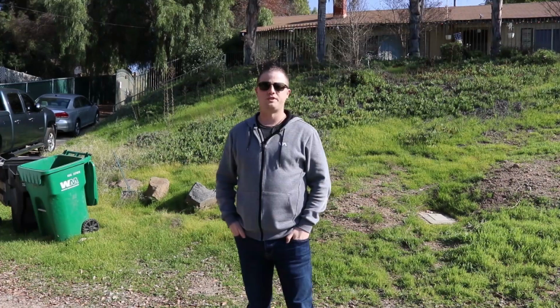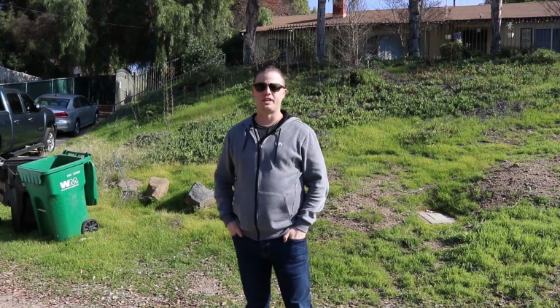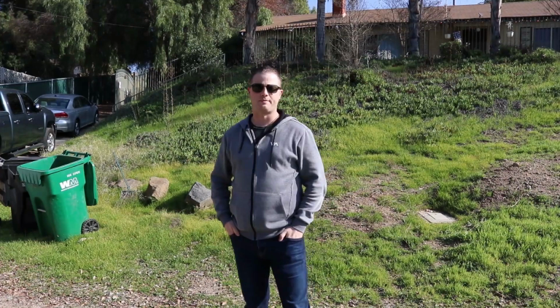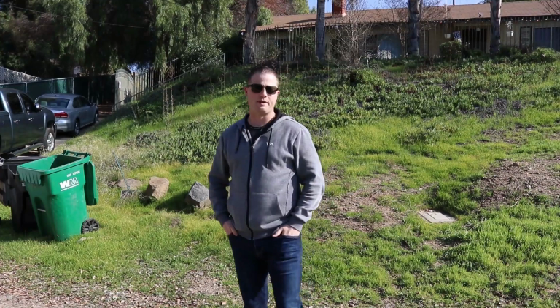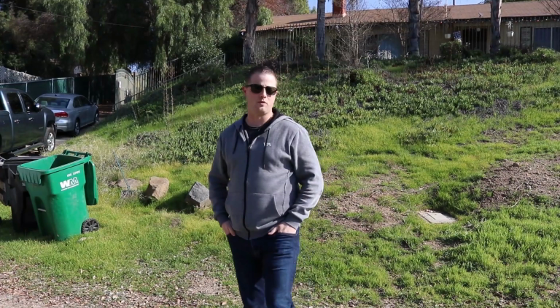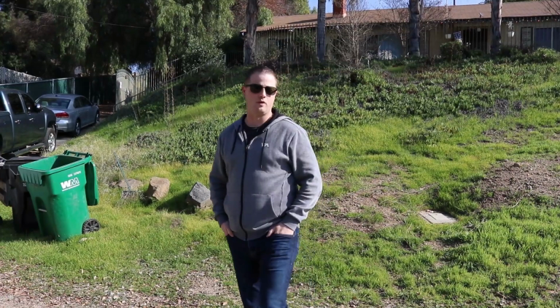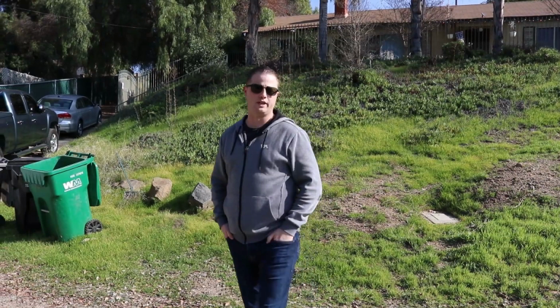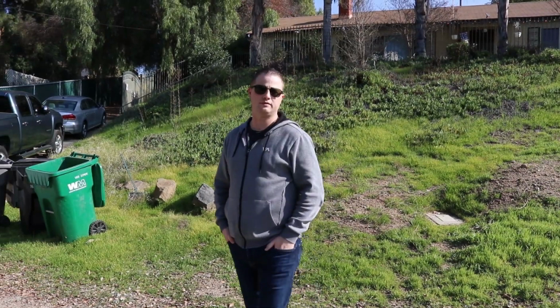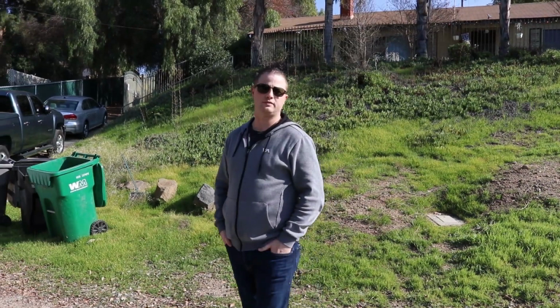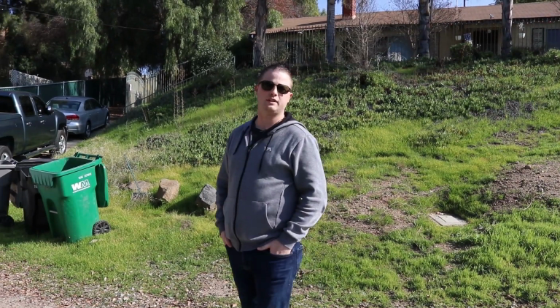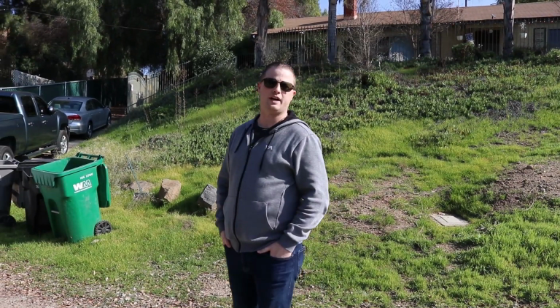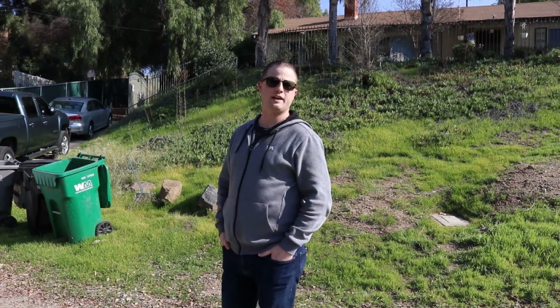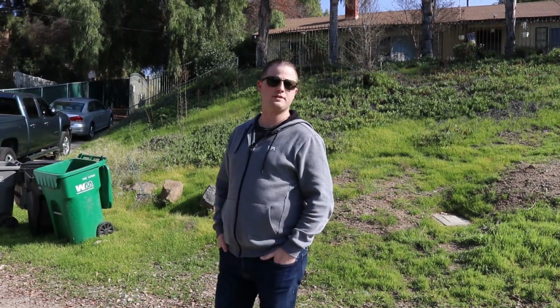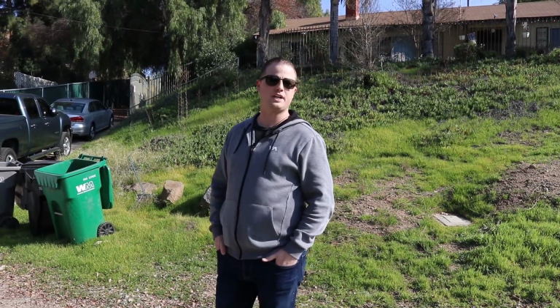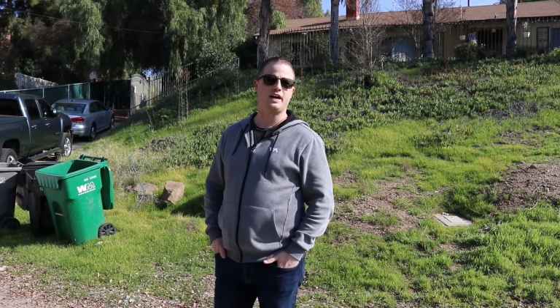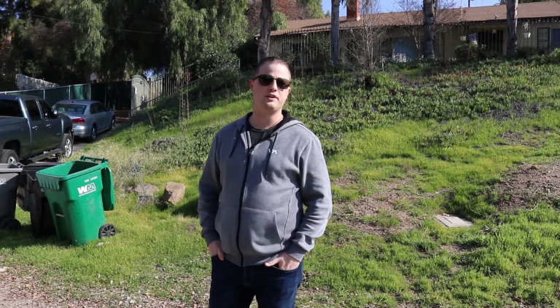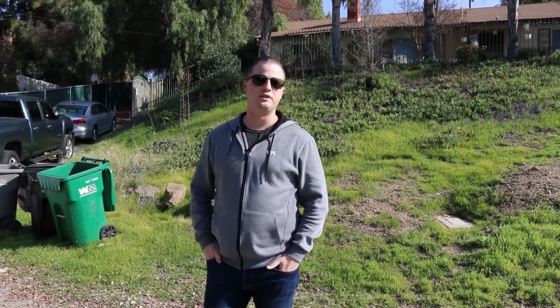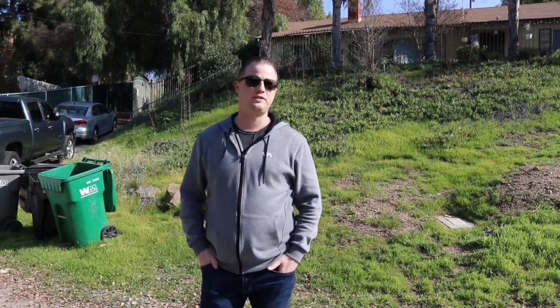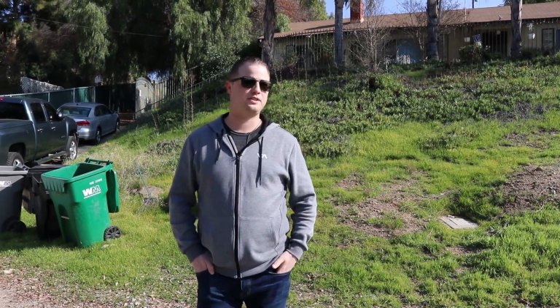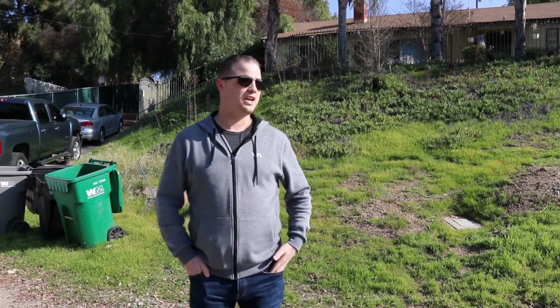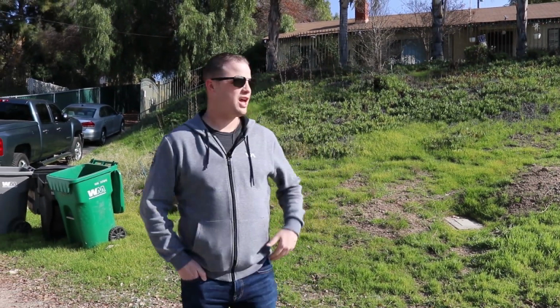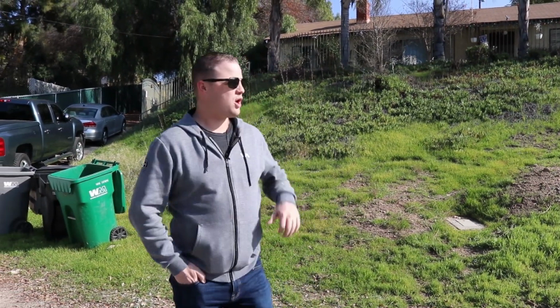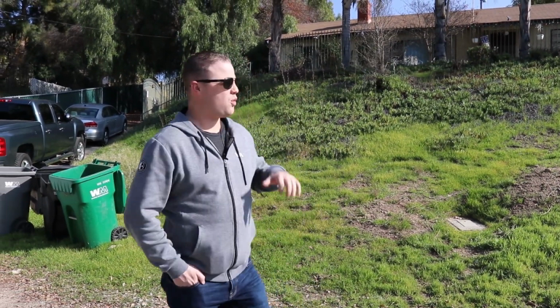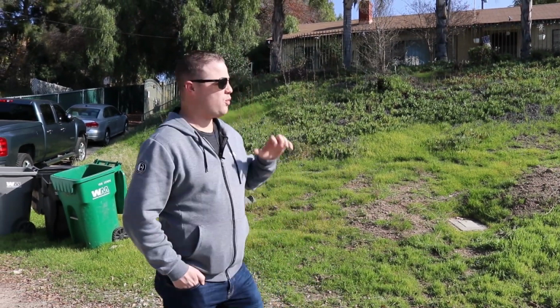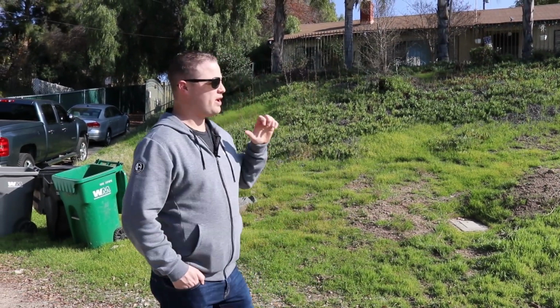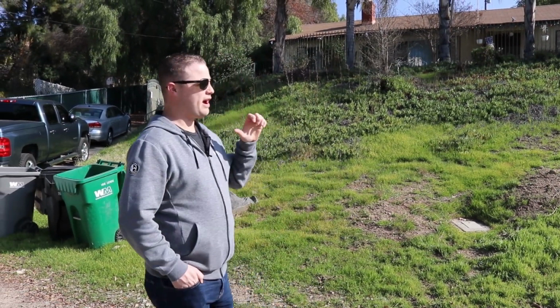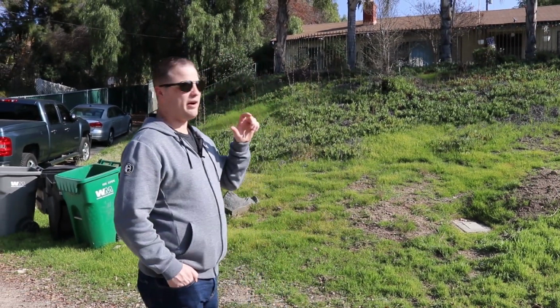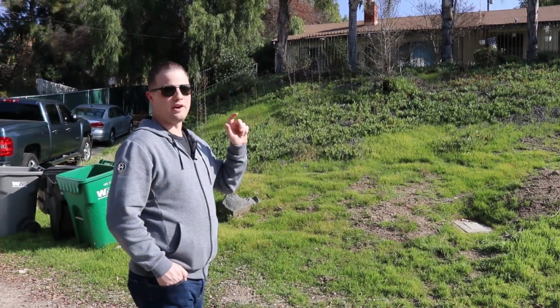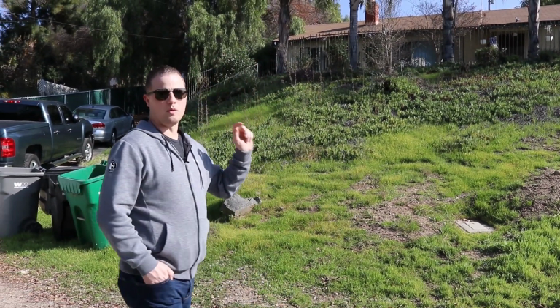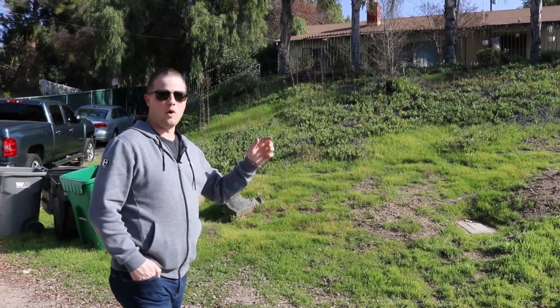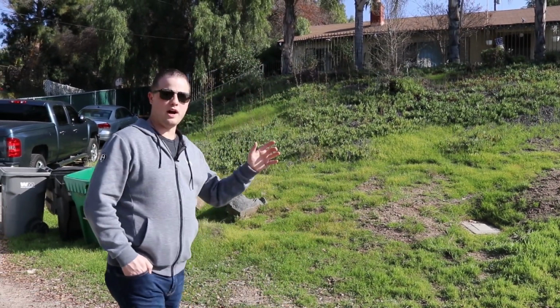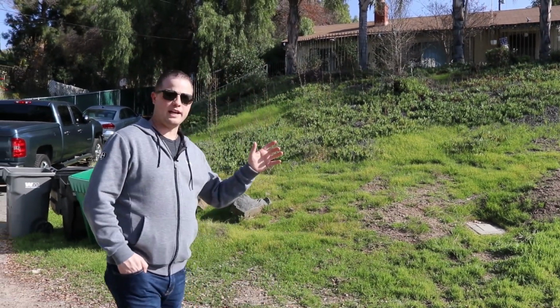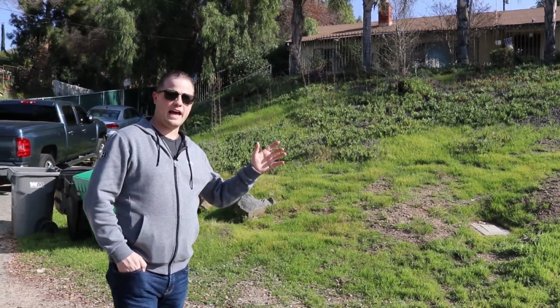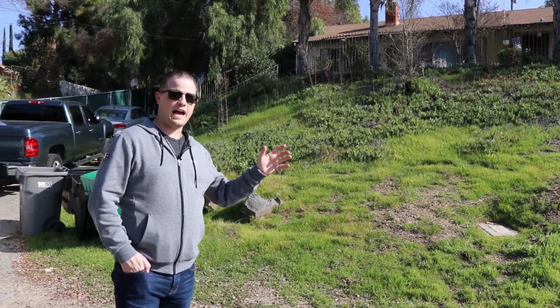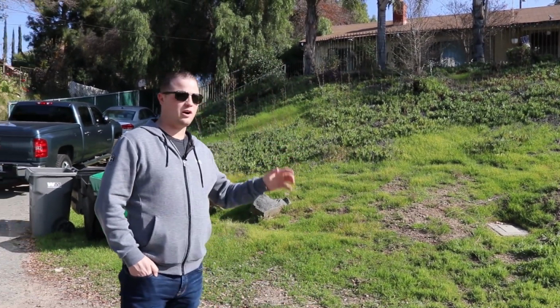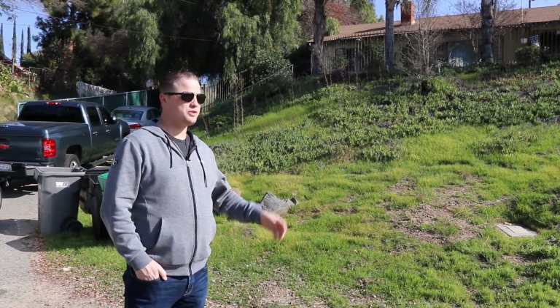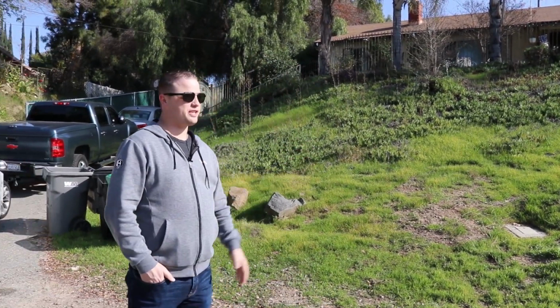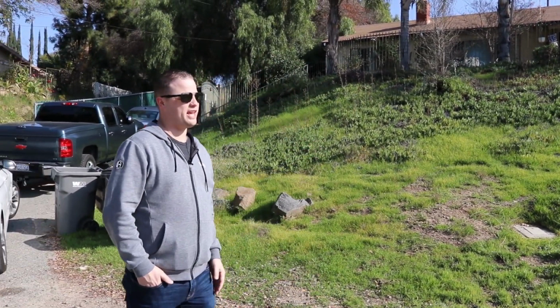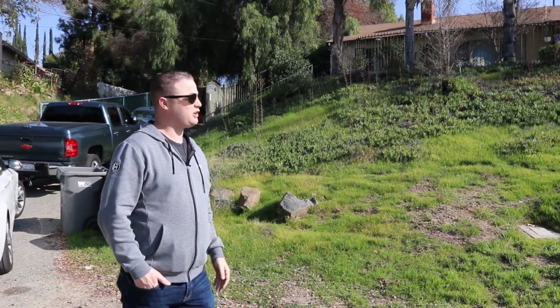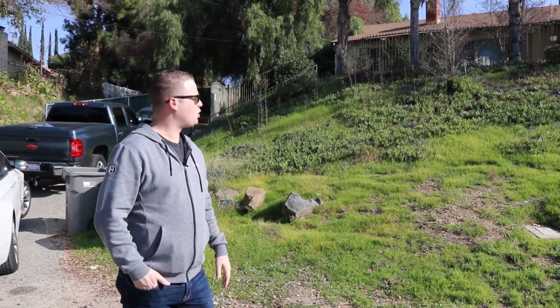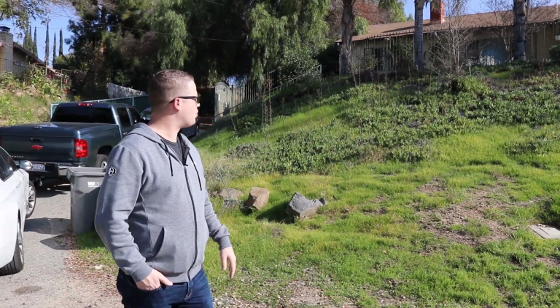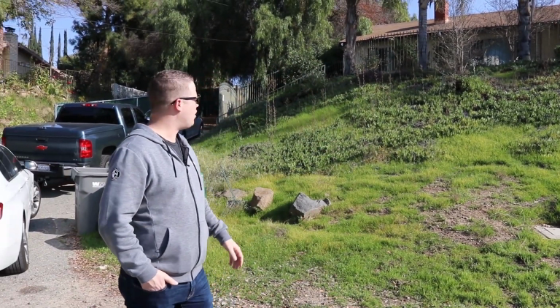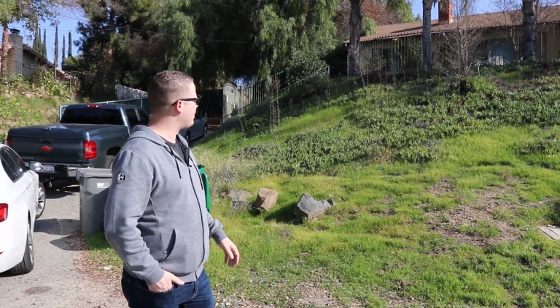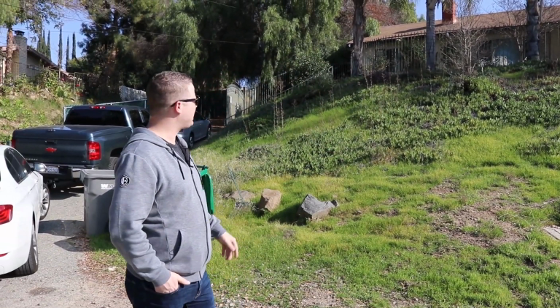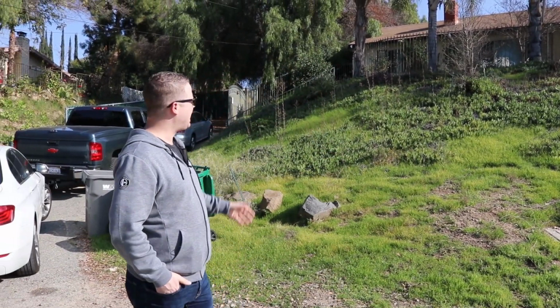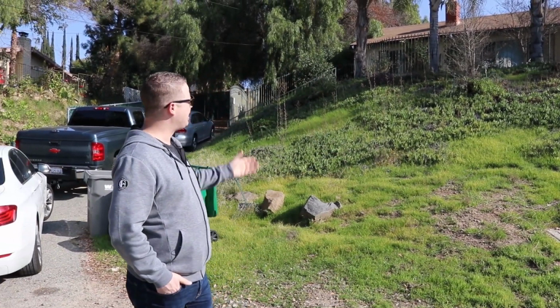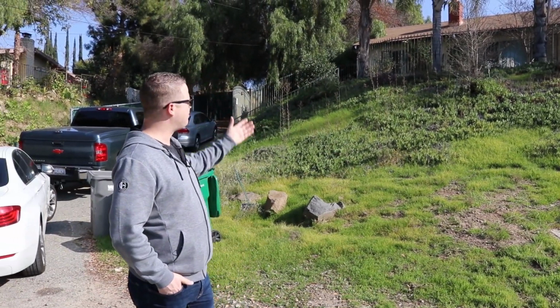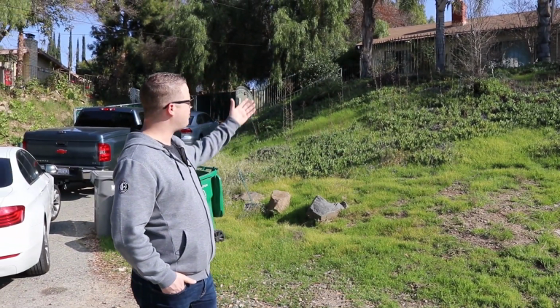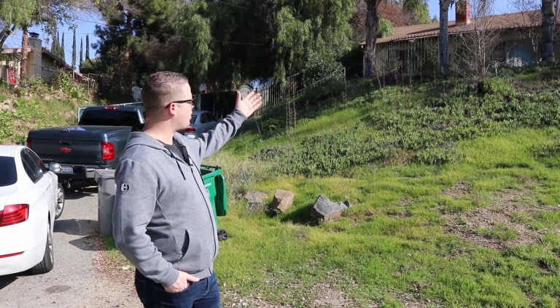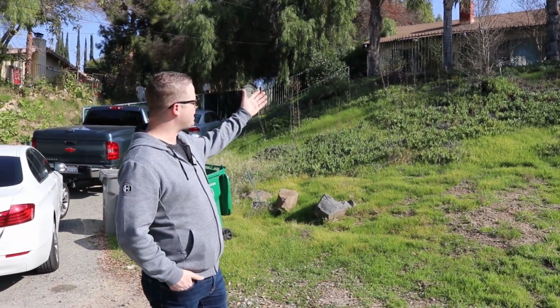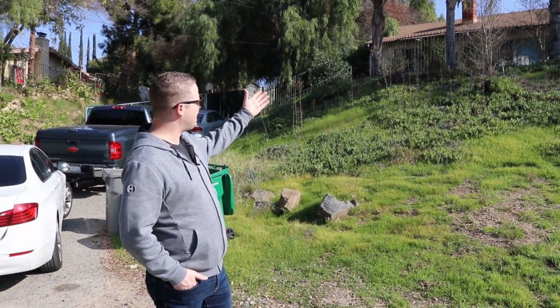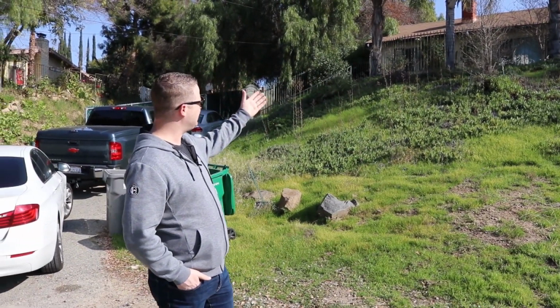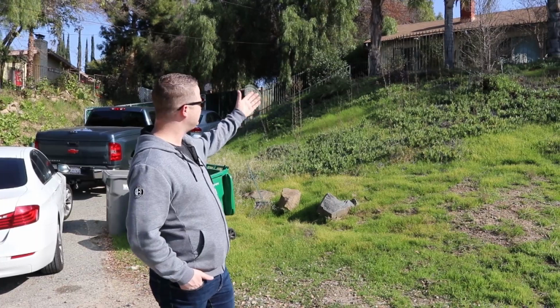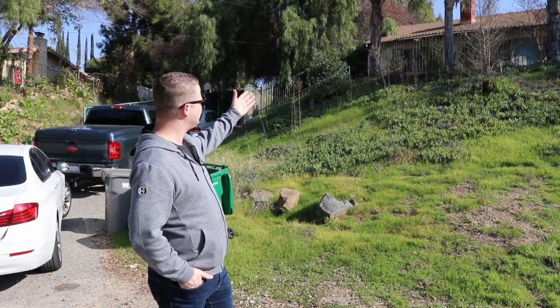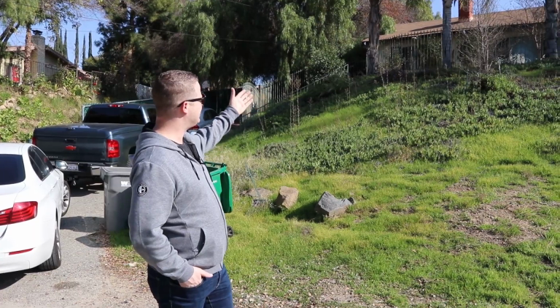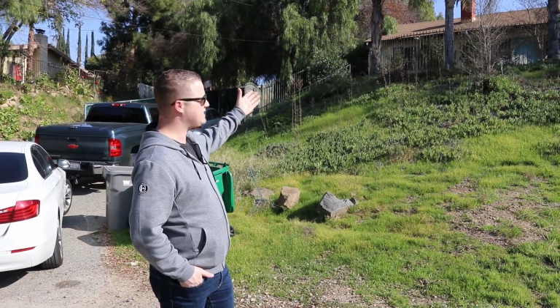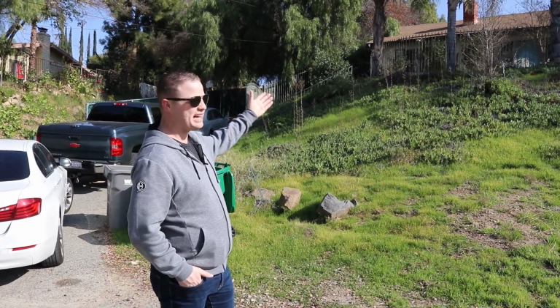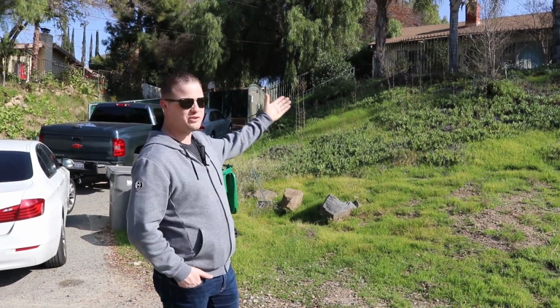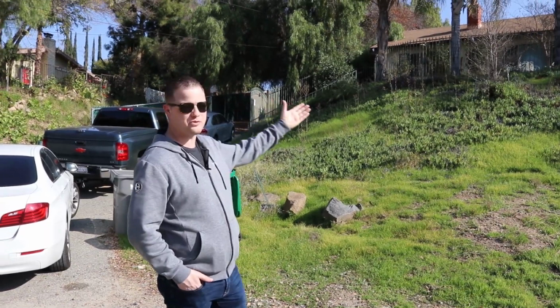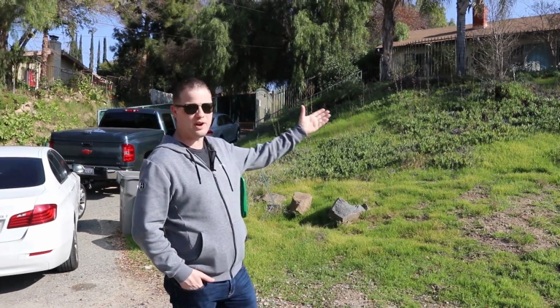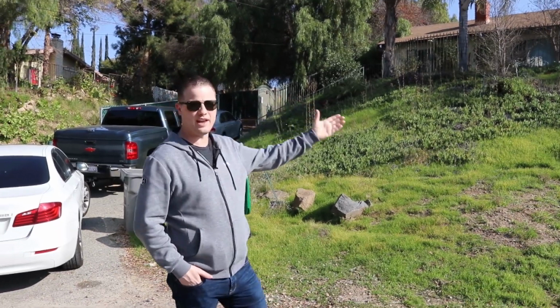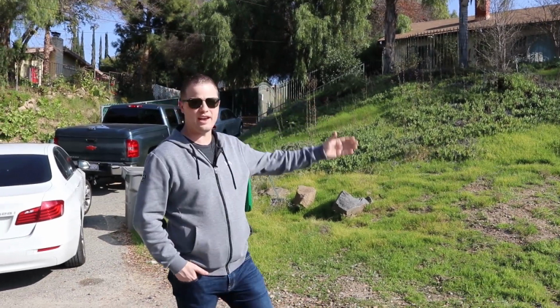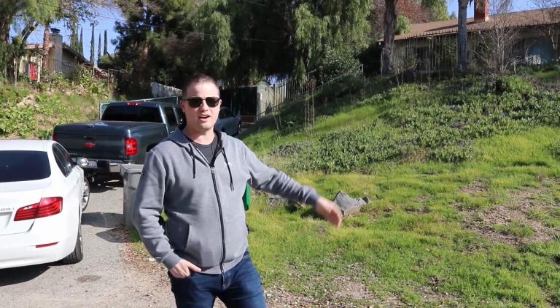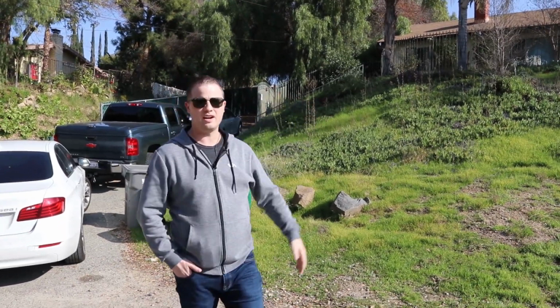What's up everyone? I am Scott Oots. We are out here walking the house in Corona, California. This house right here.